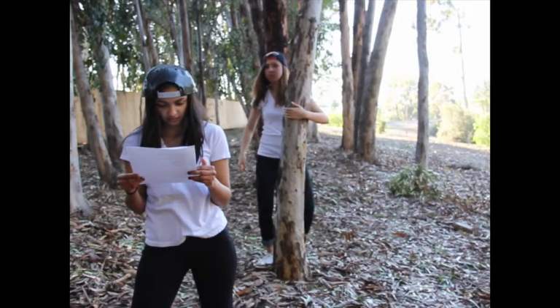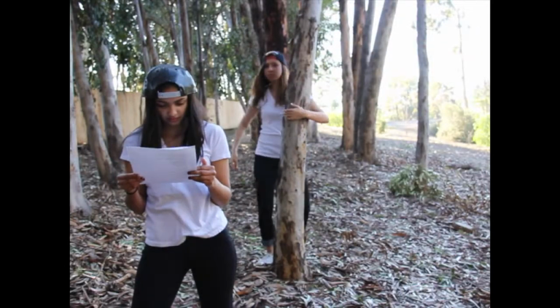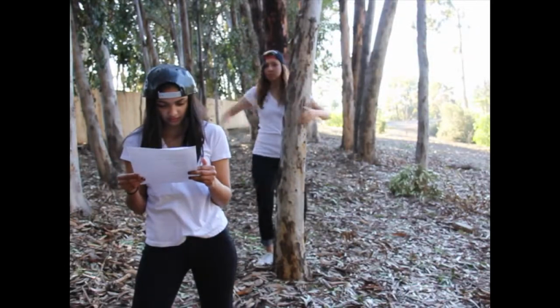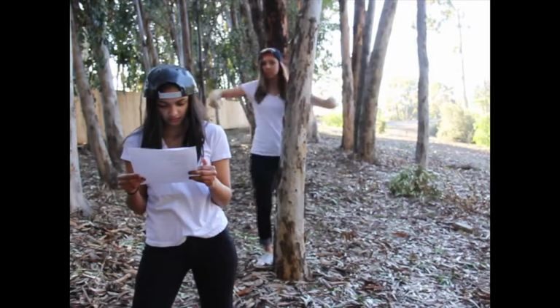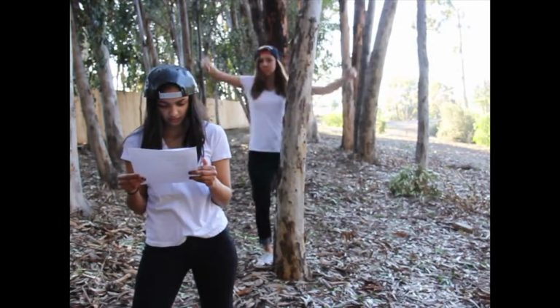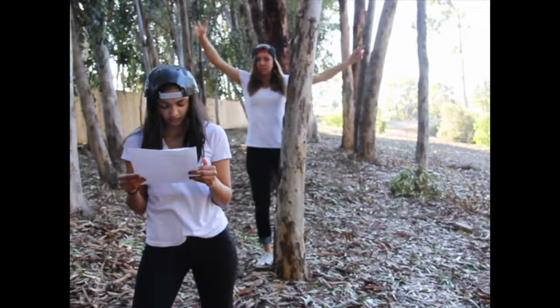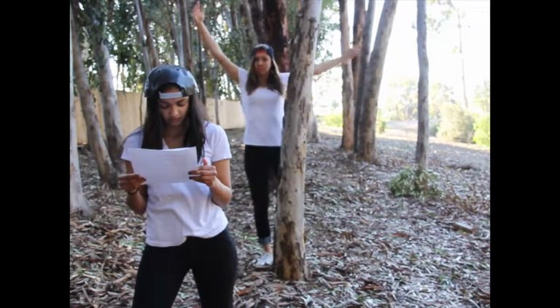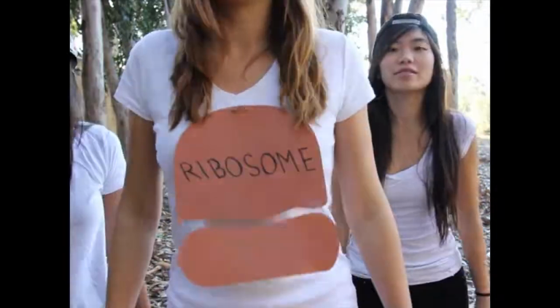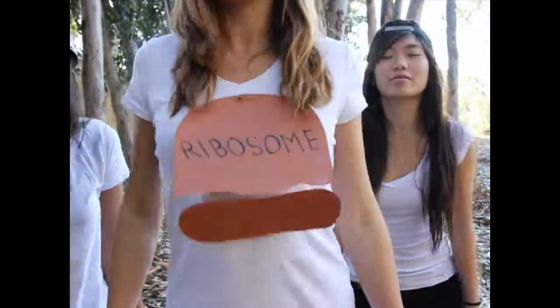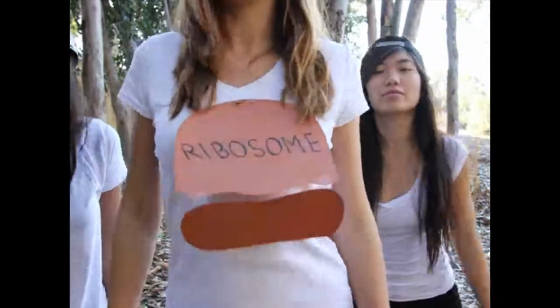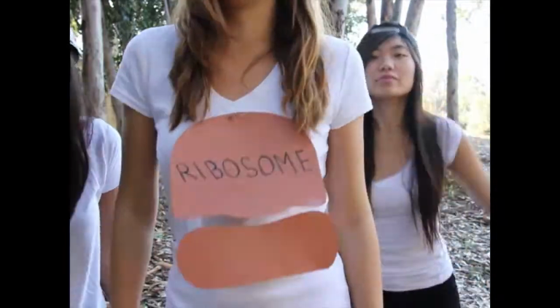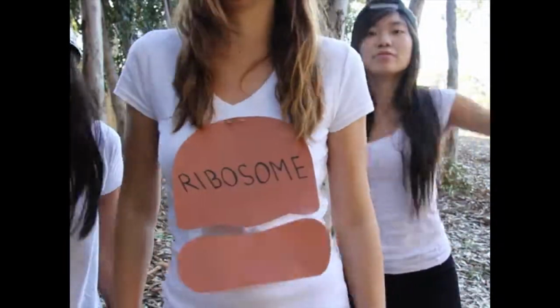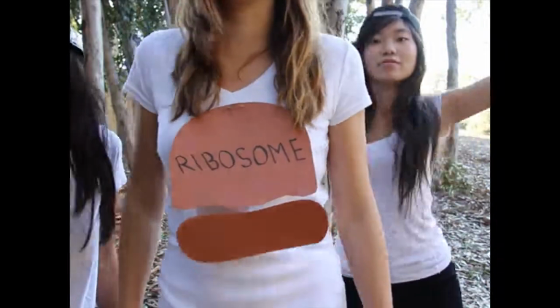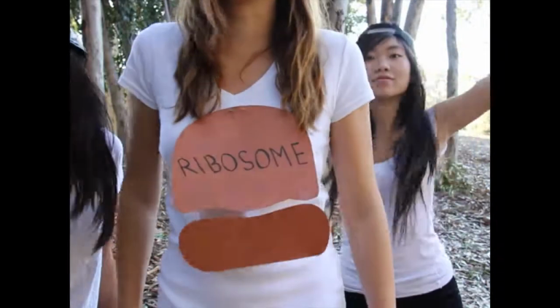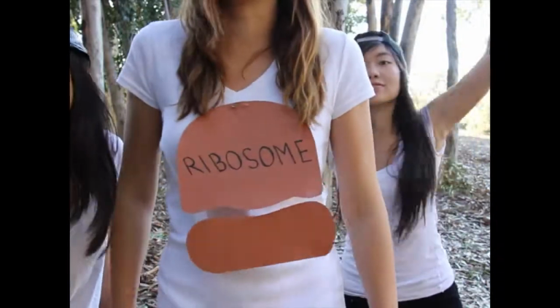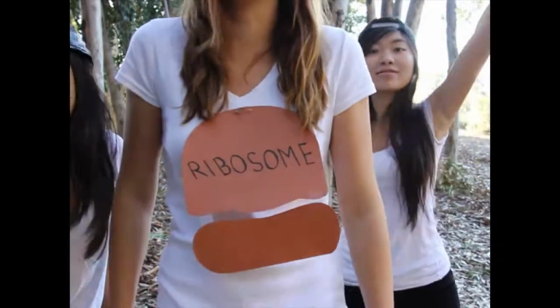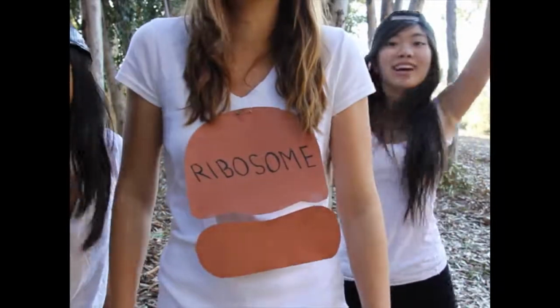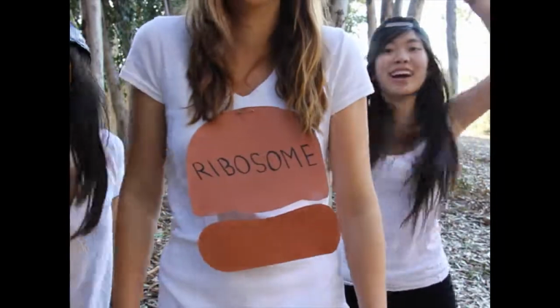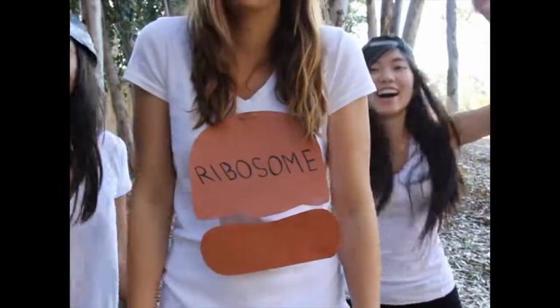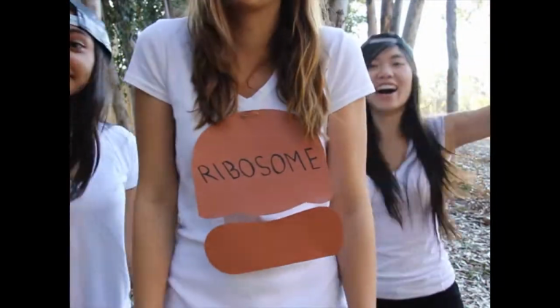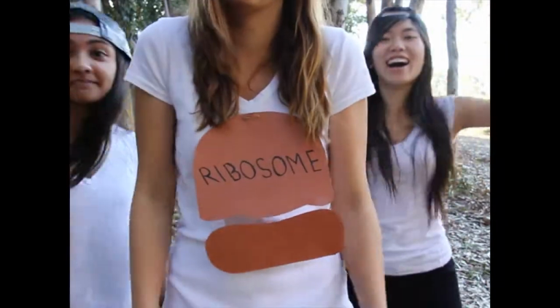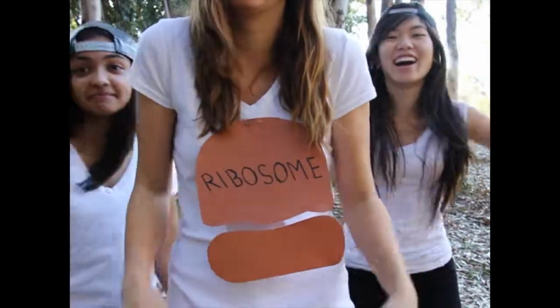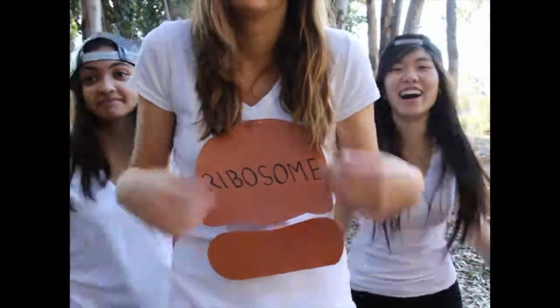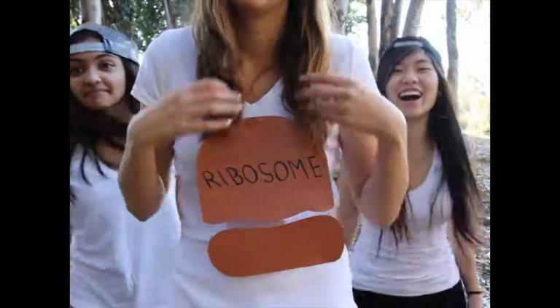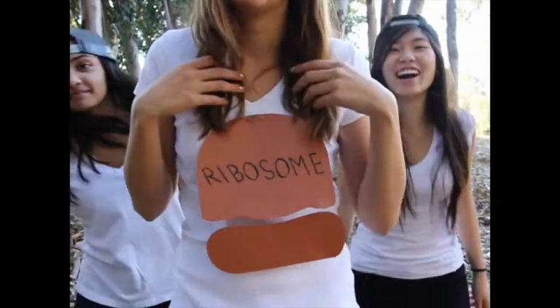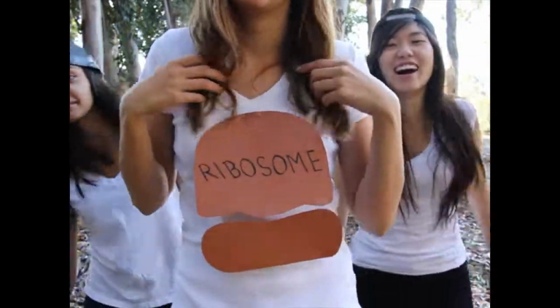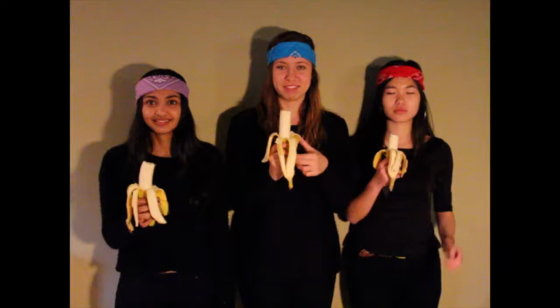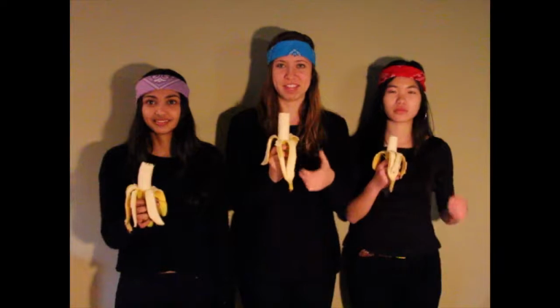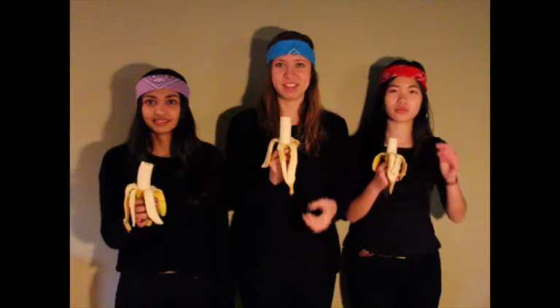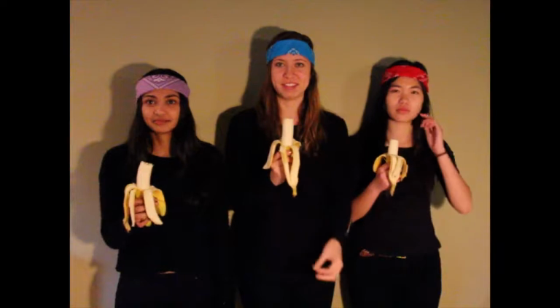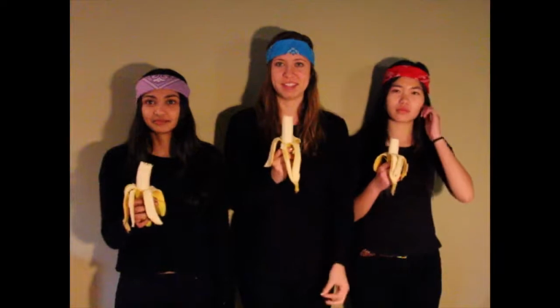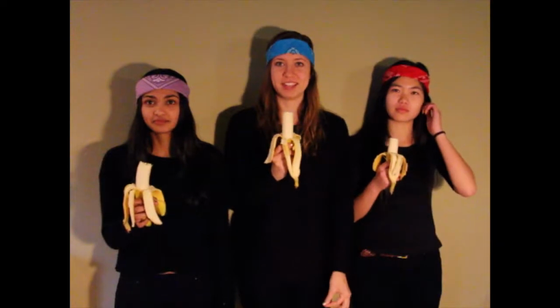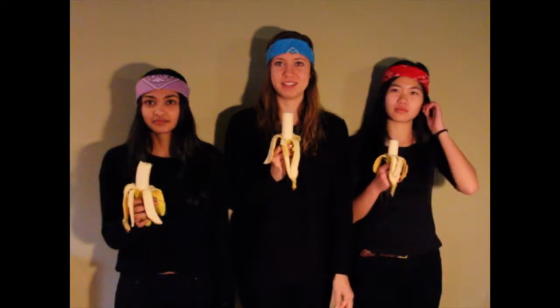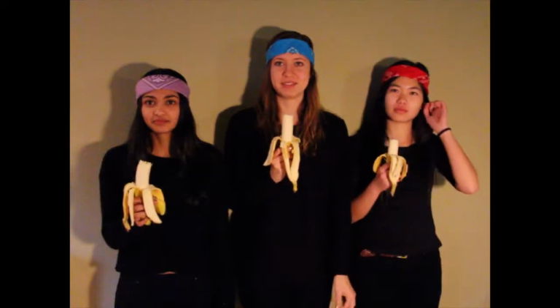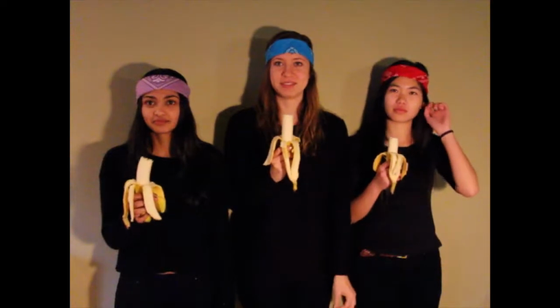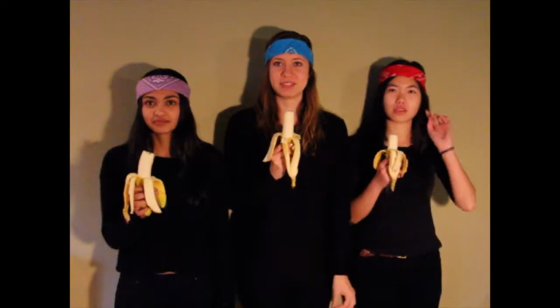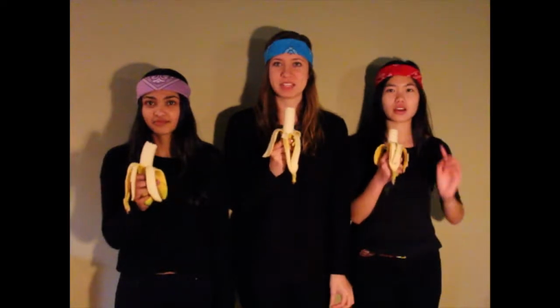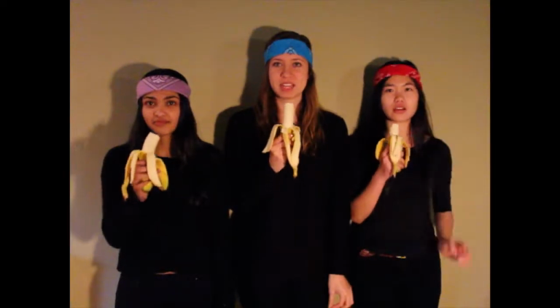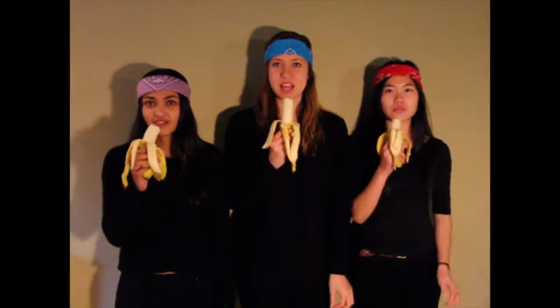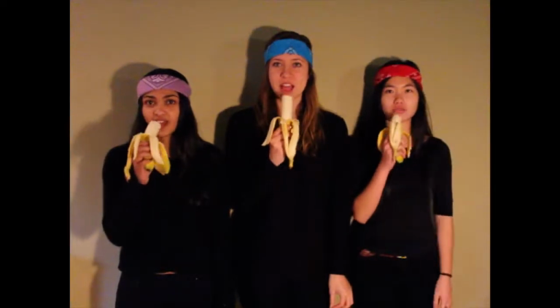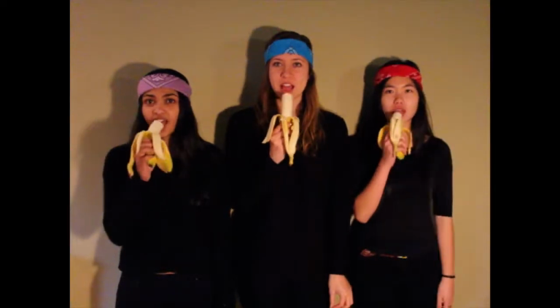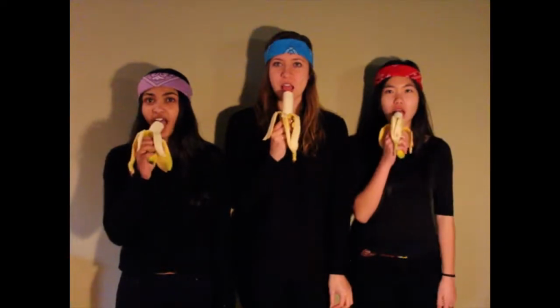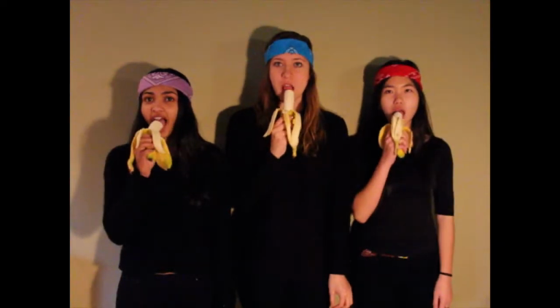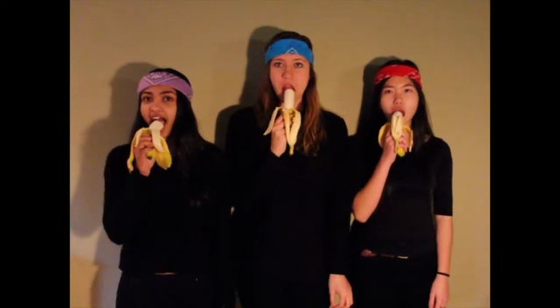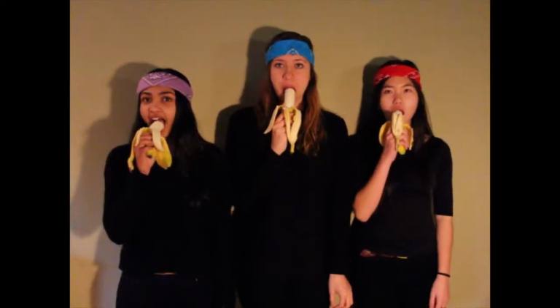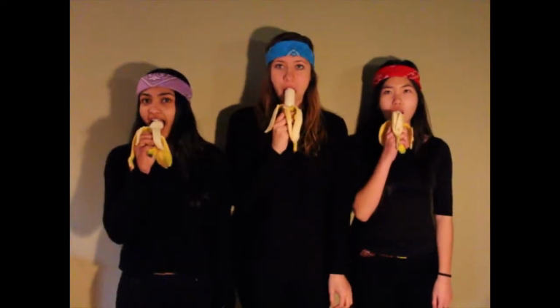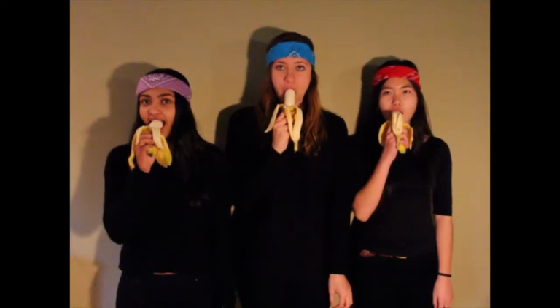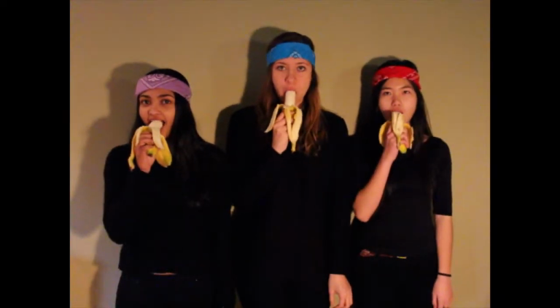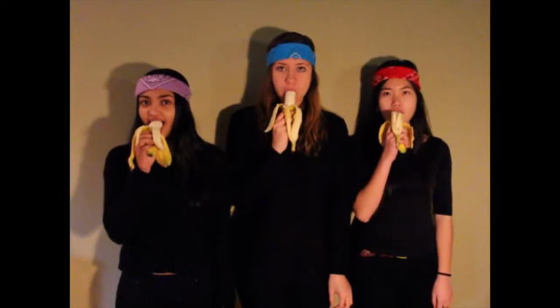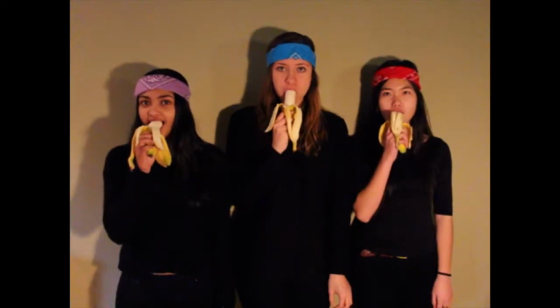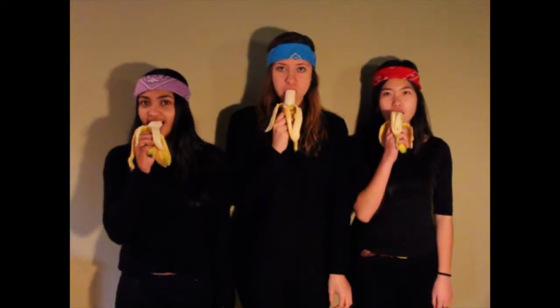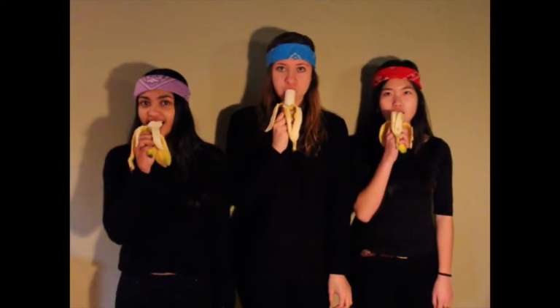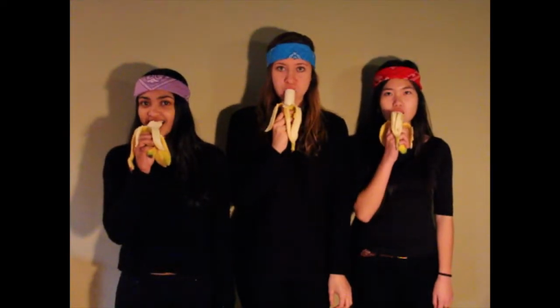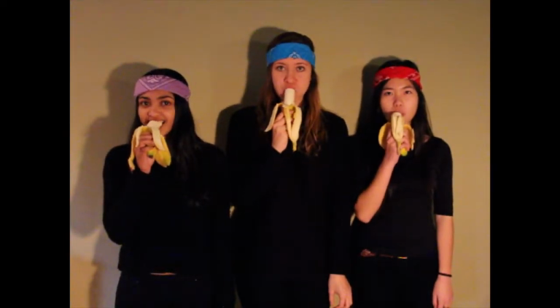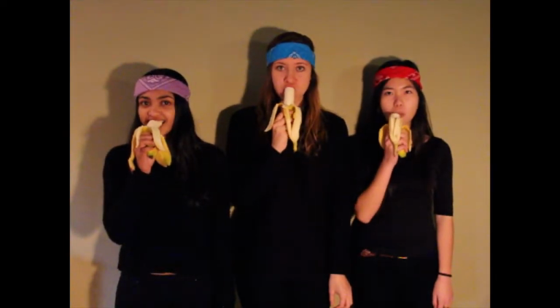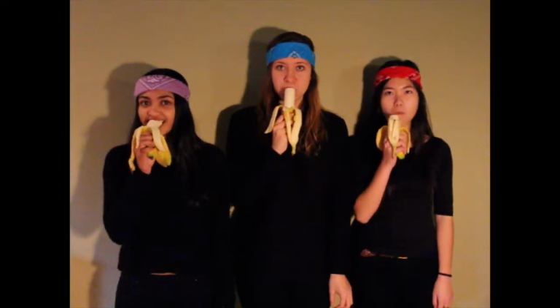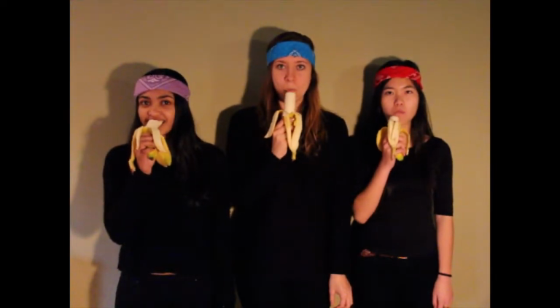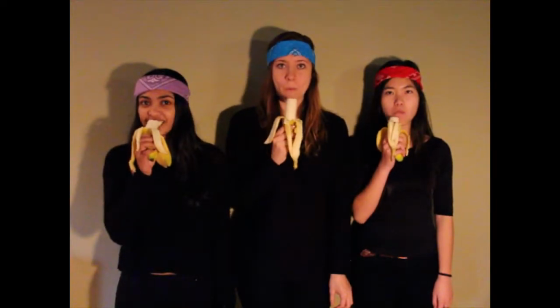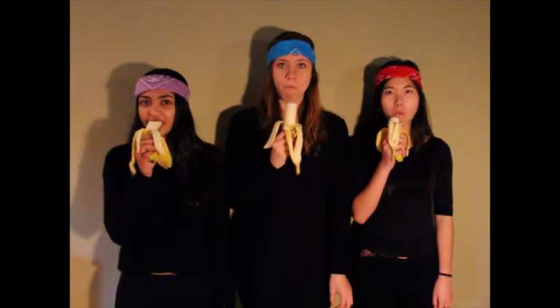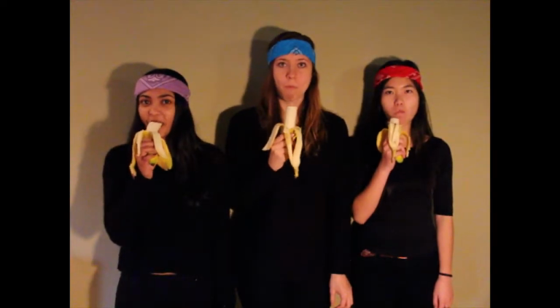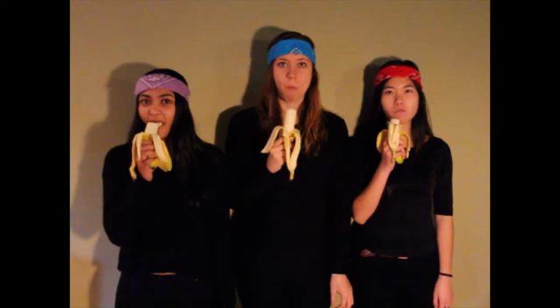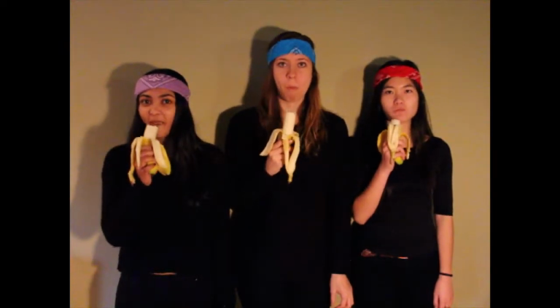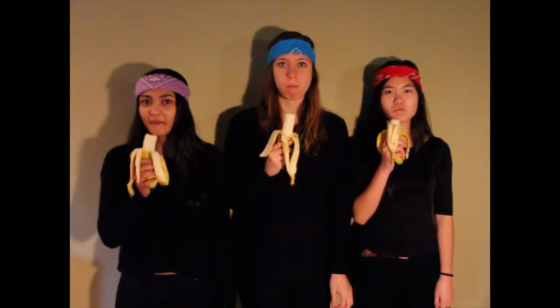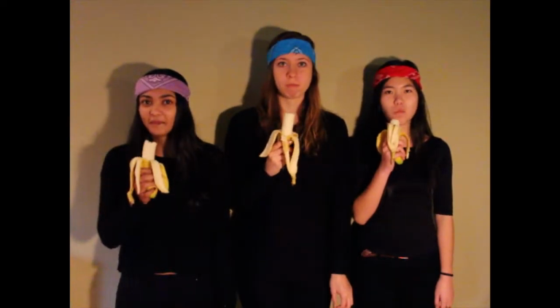Few blocks in the translation, so it's not just gonna happen like that. Cause there's a poly-A tail on the three-prime end.